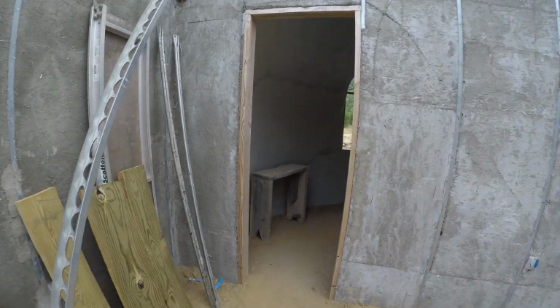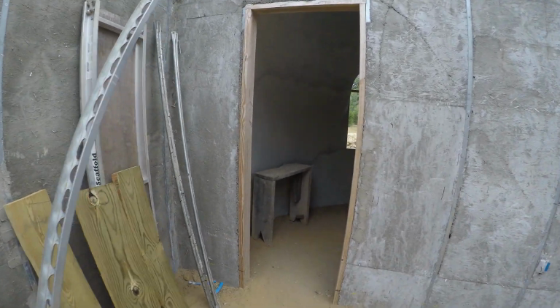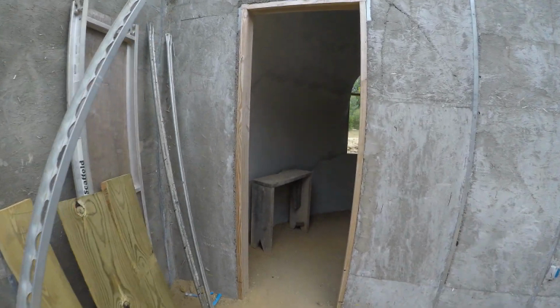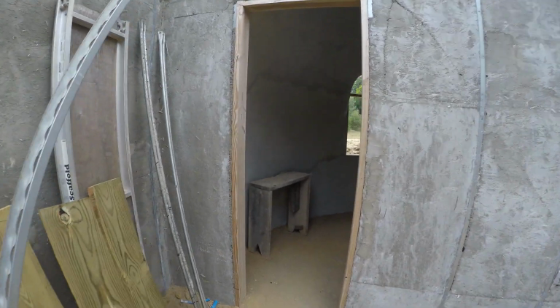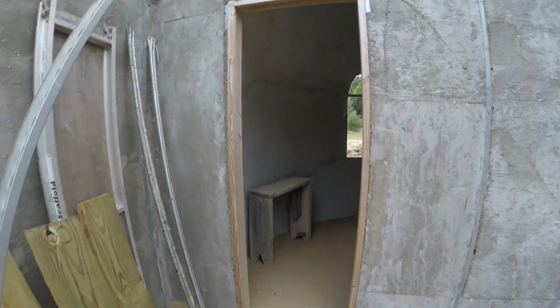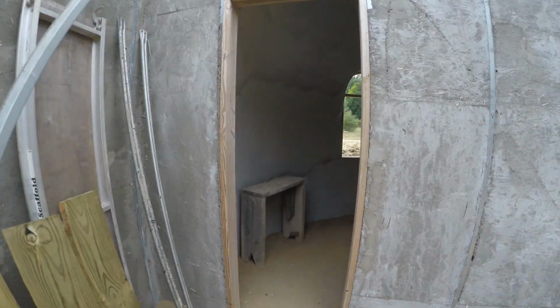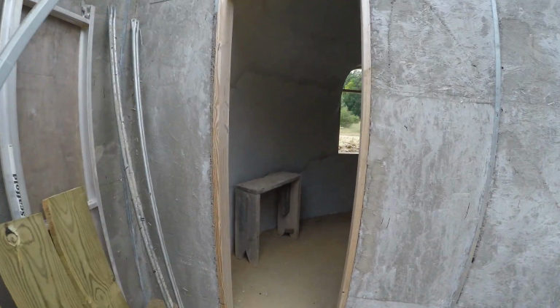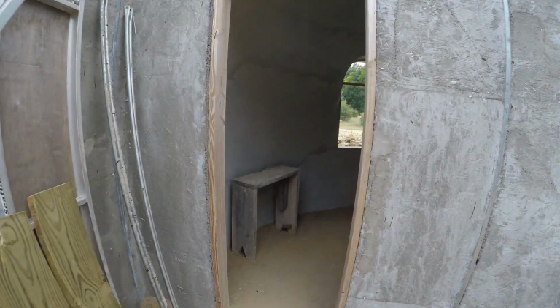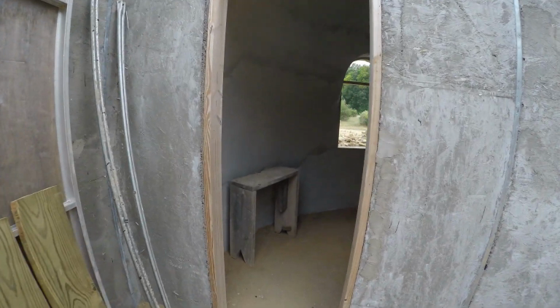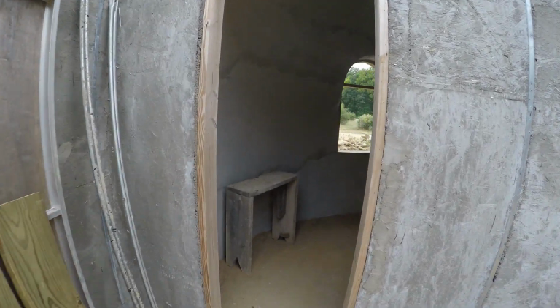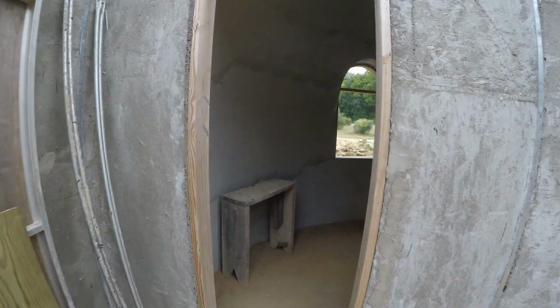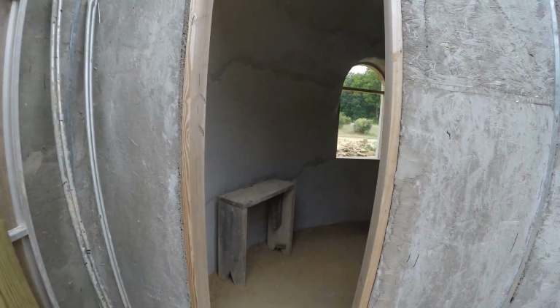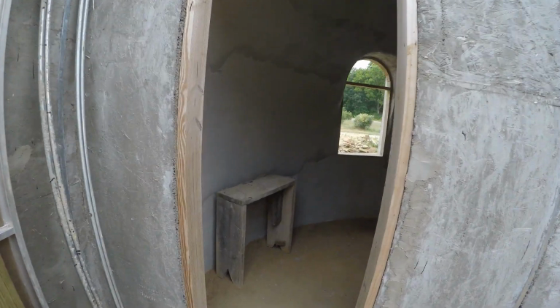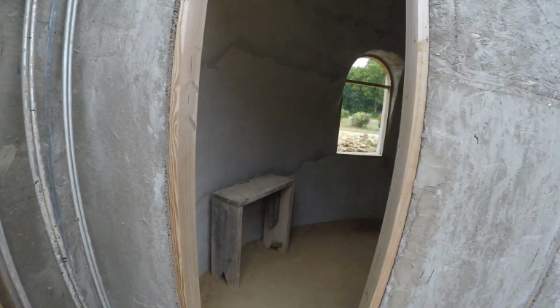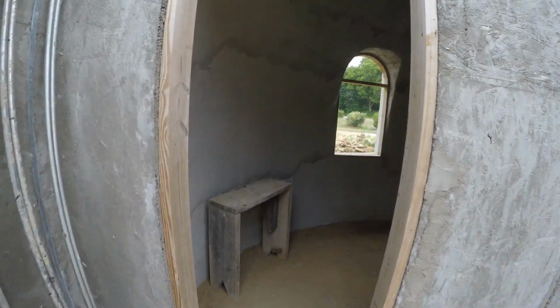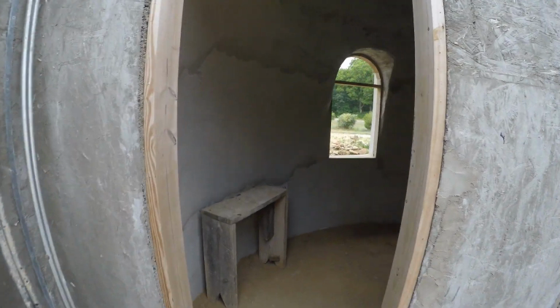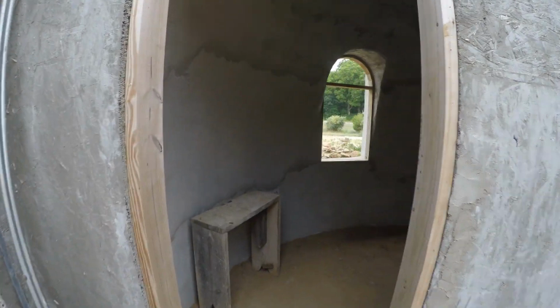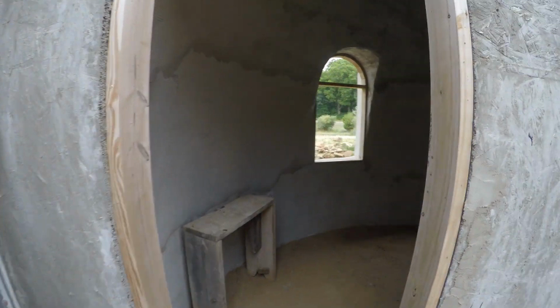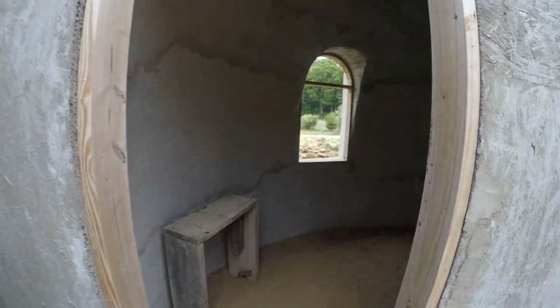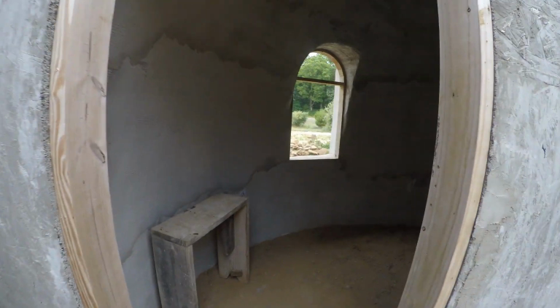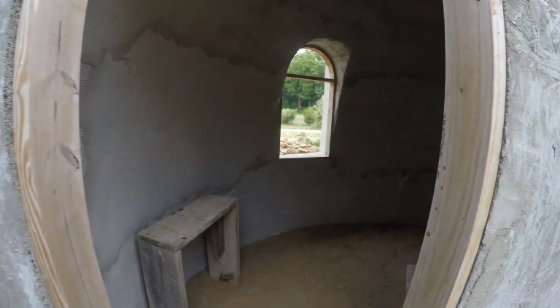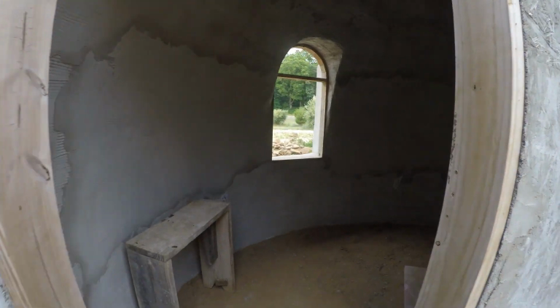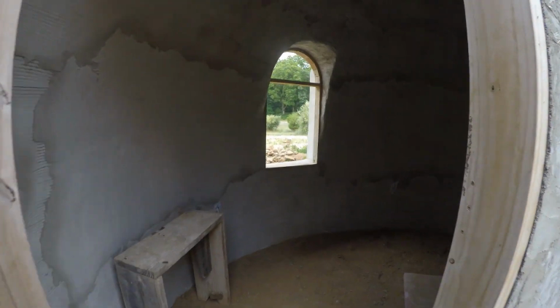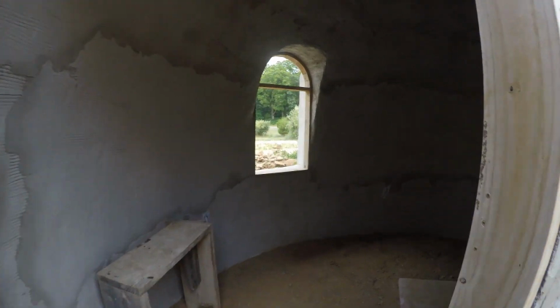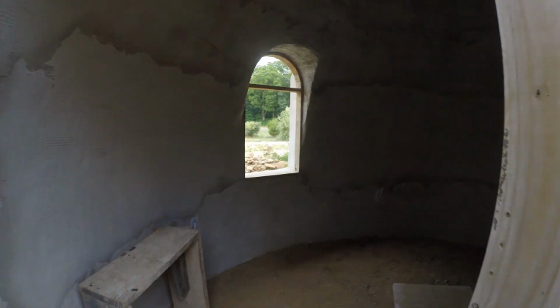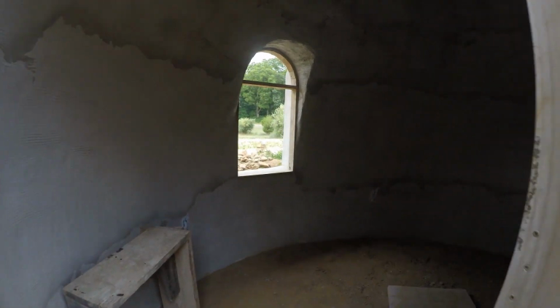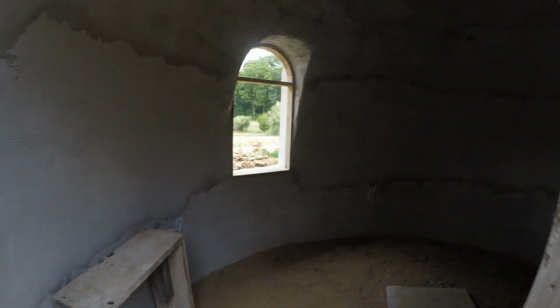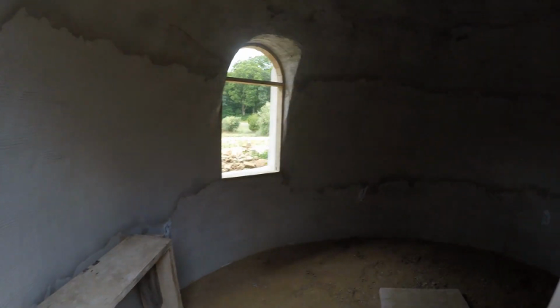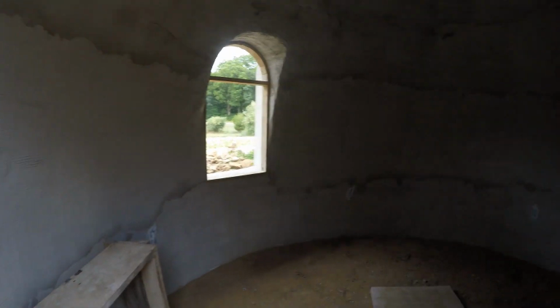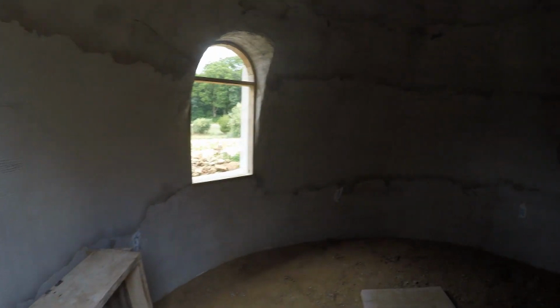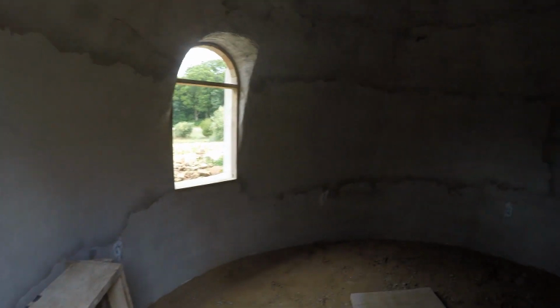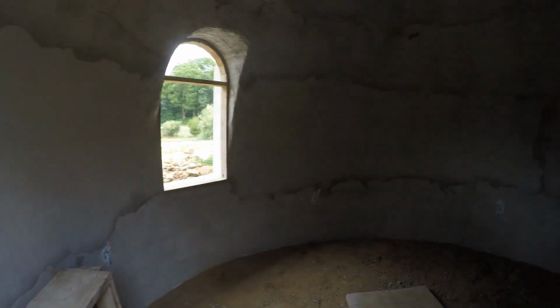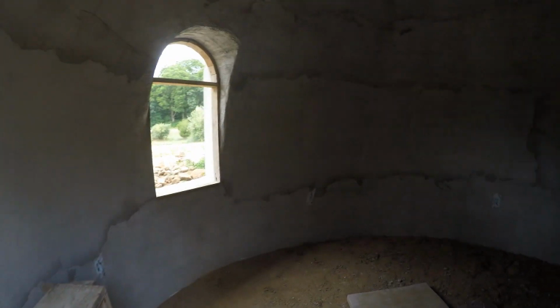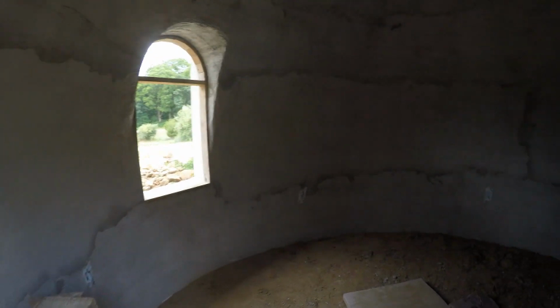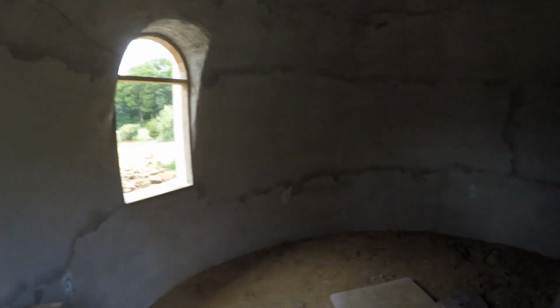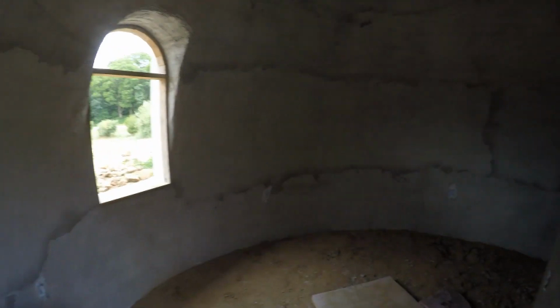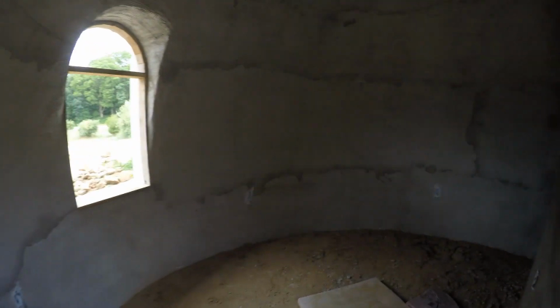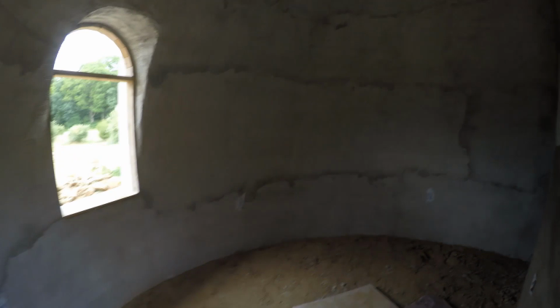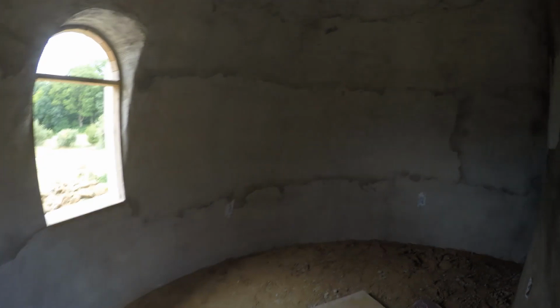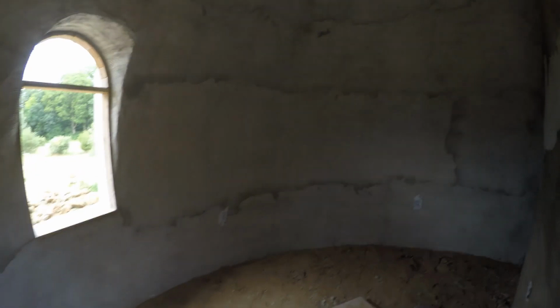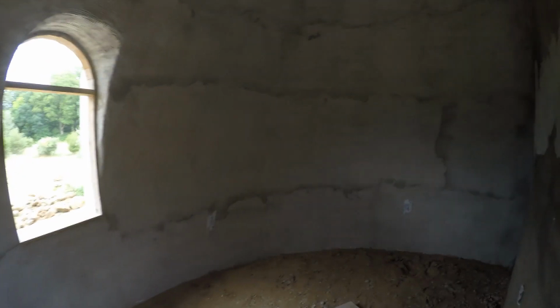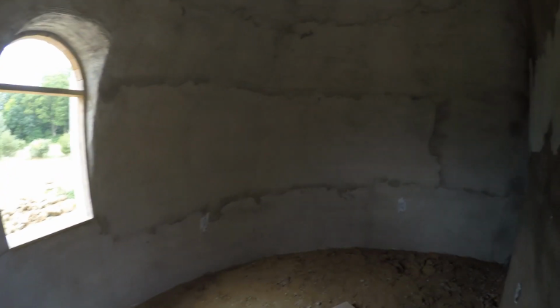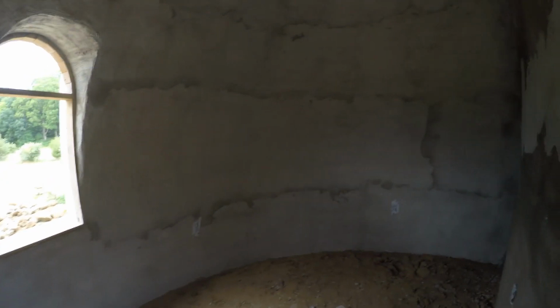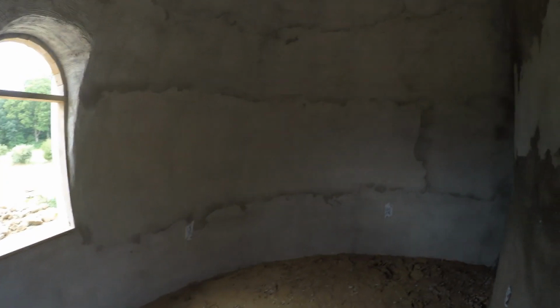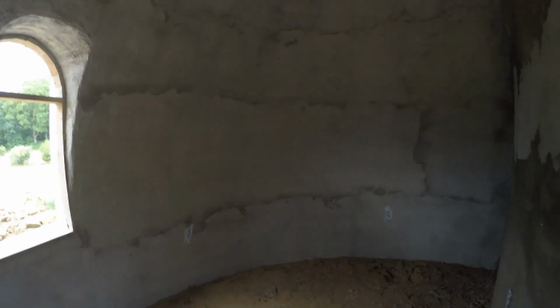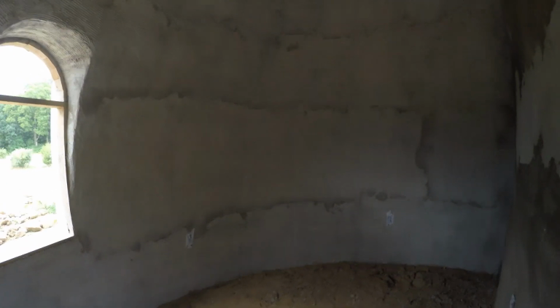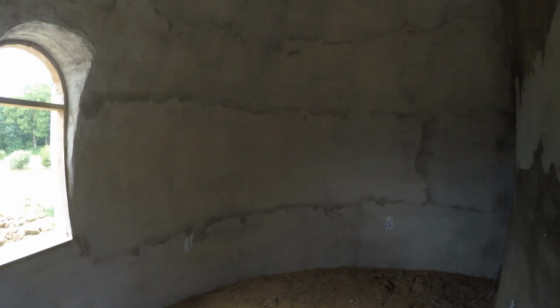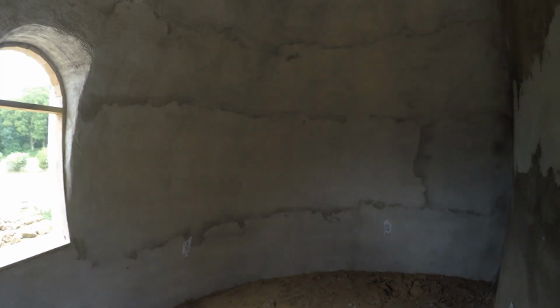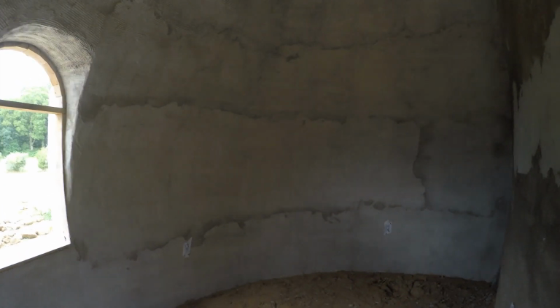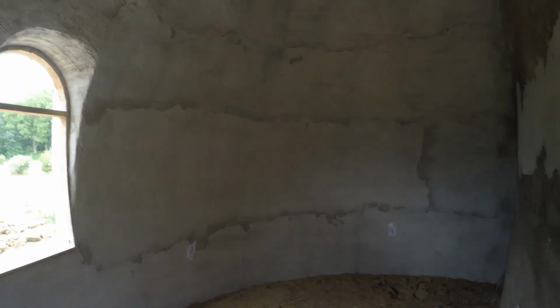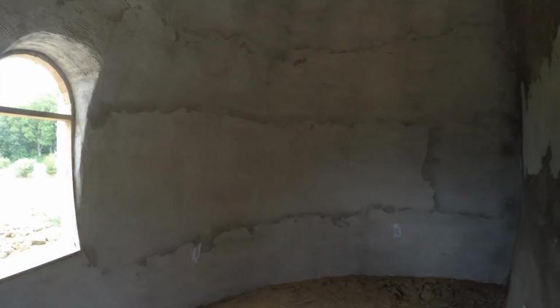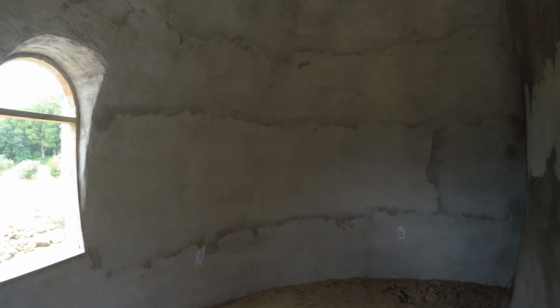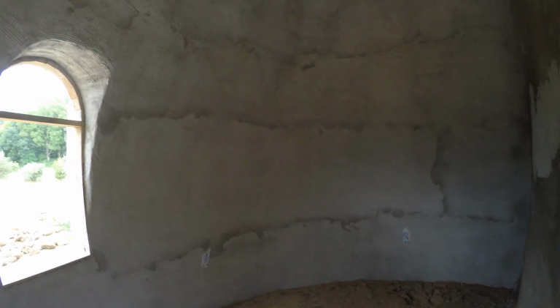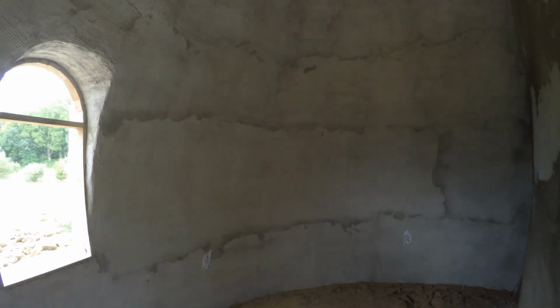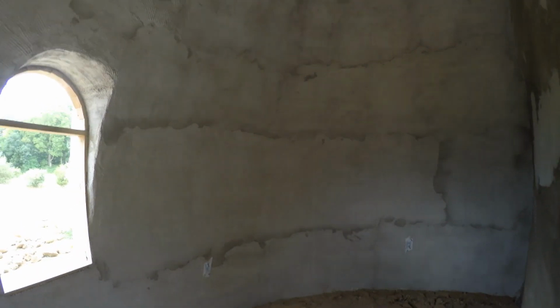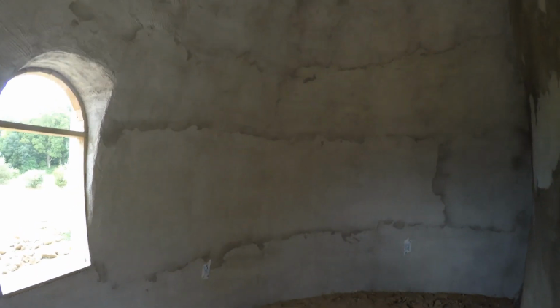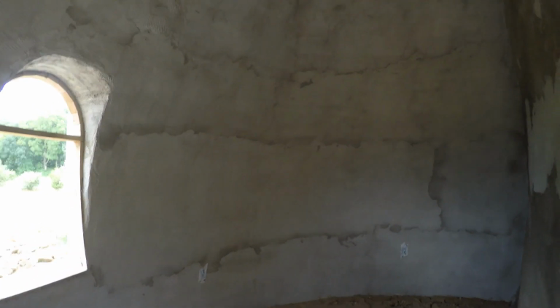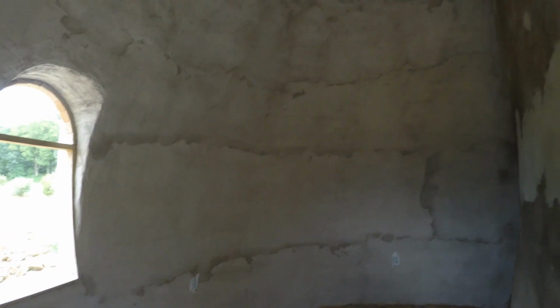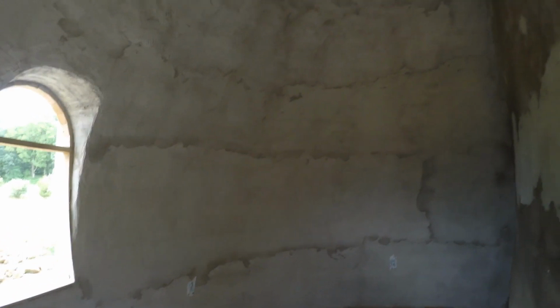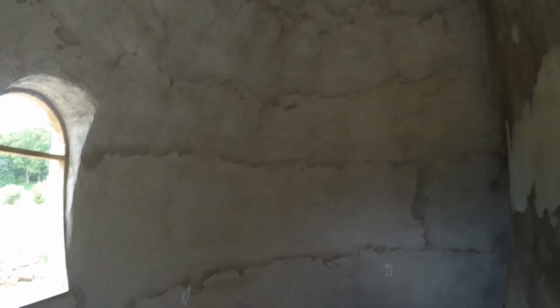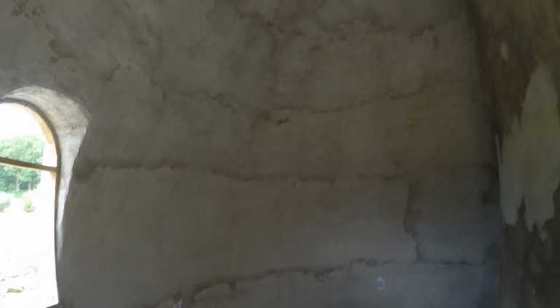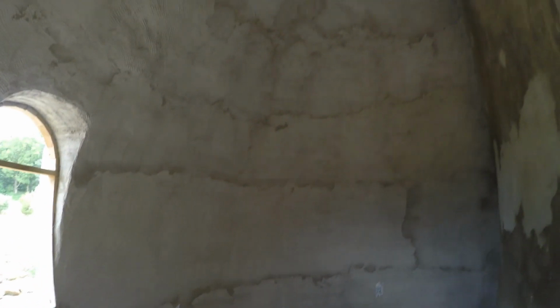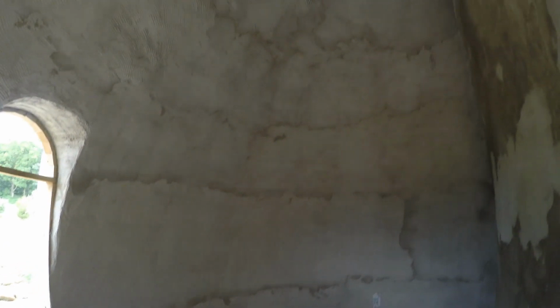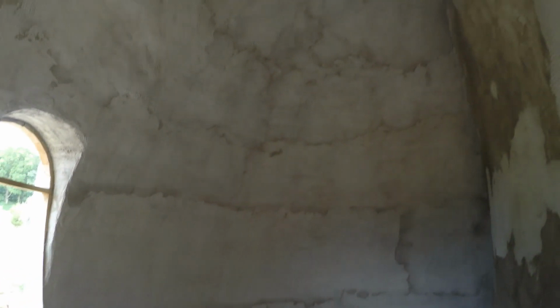I work from home, so this will be nicer than my current situation. While we were doing all the stuff in this video, Sherry's been busy putting up the scratch-coat stucco in here.